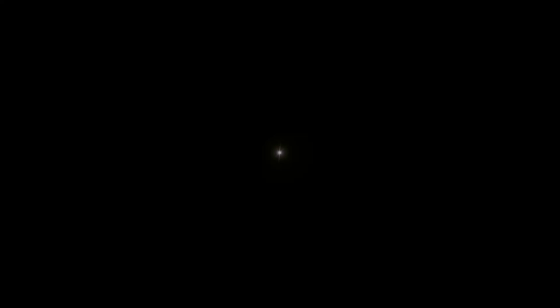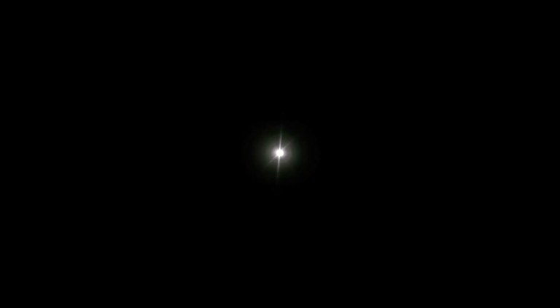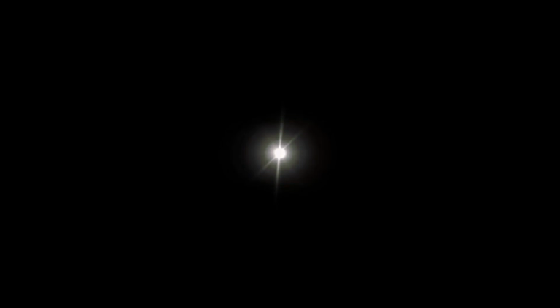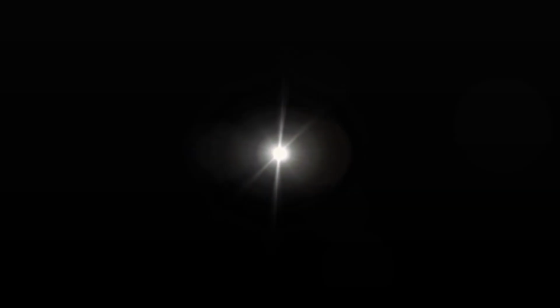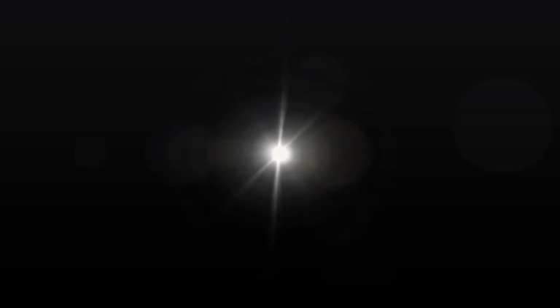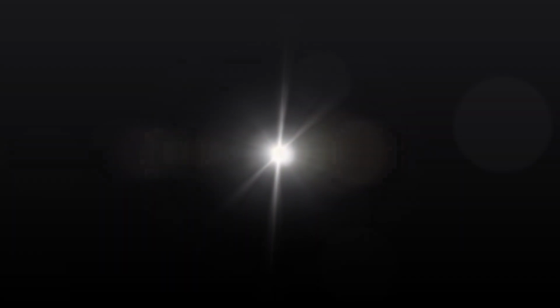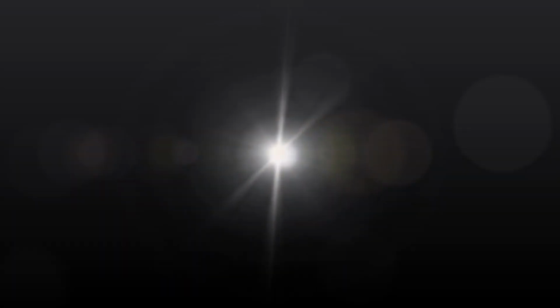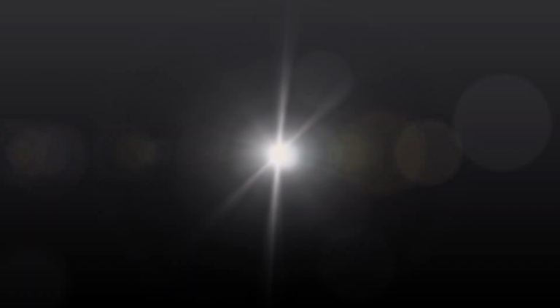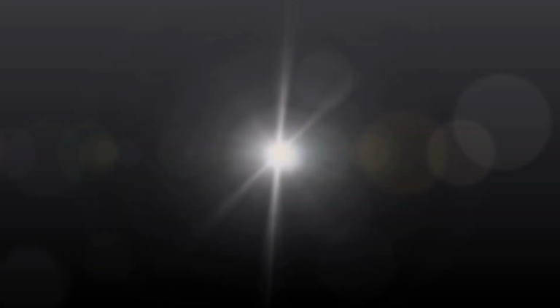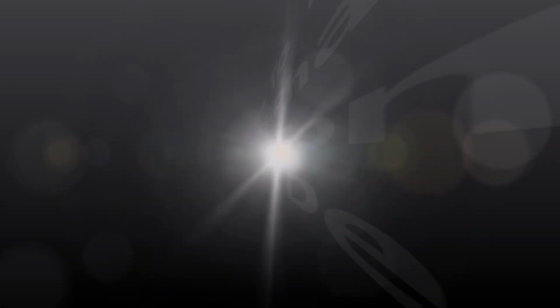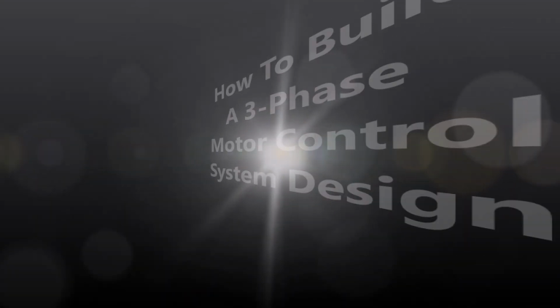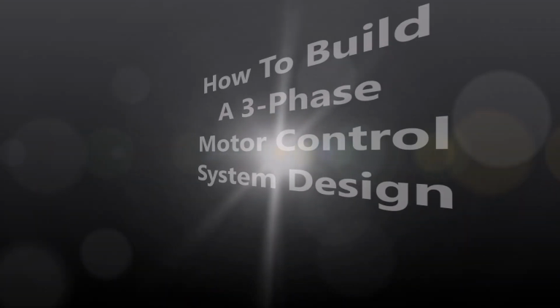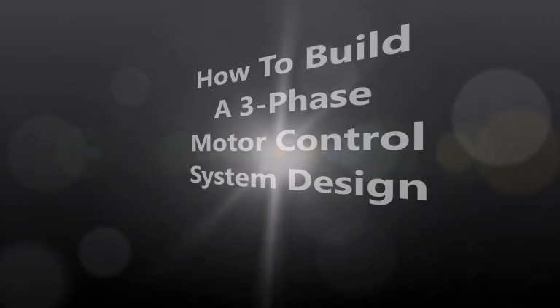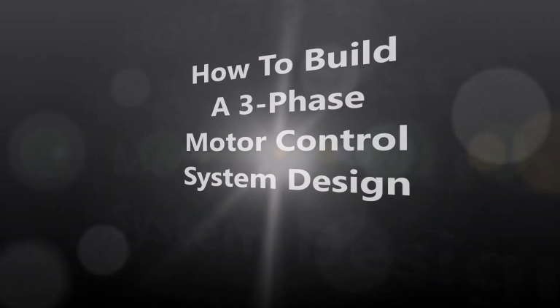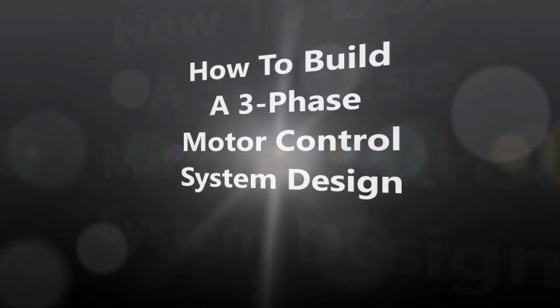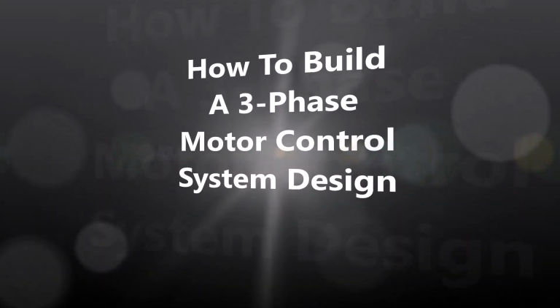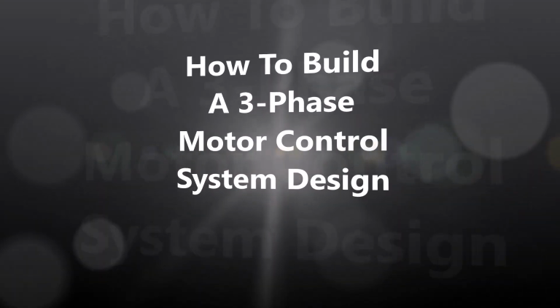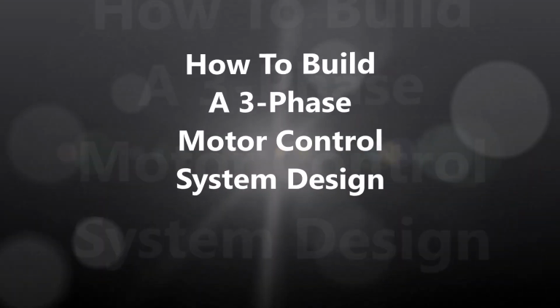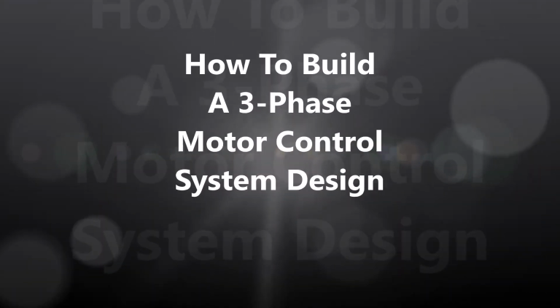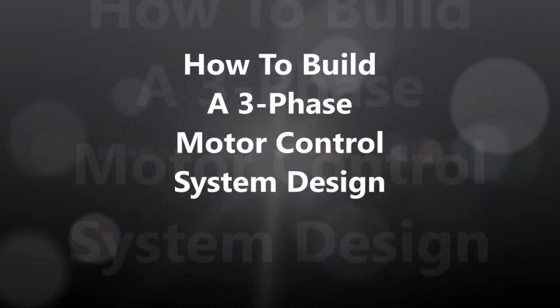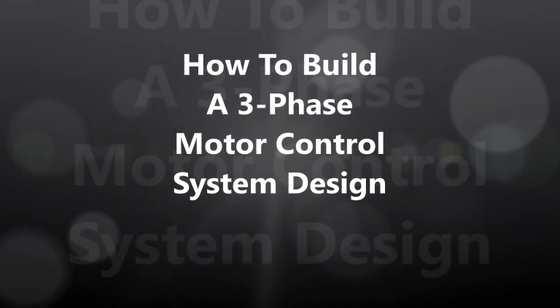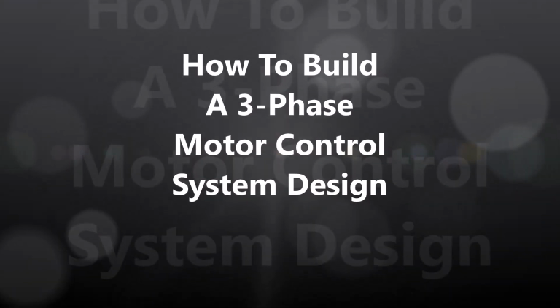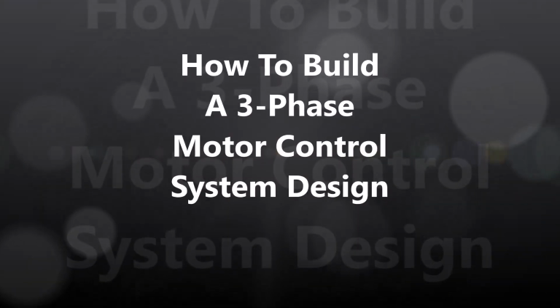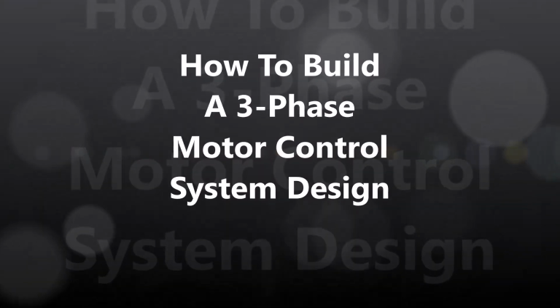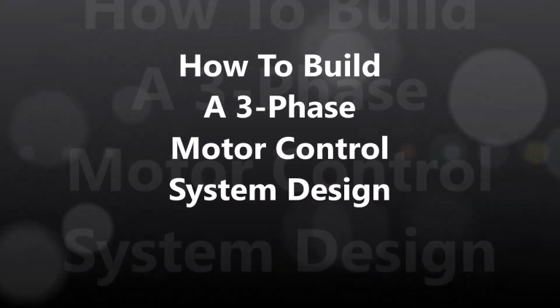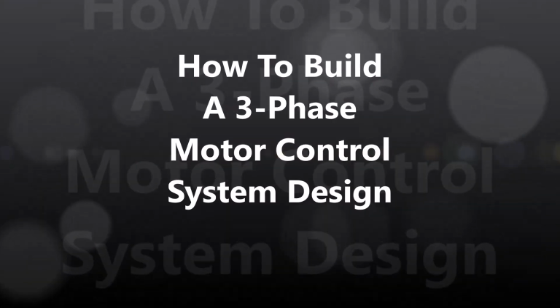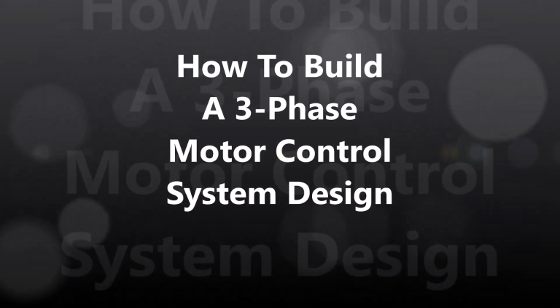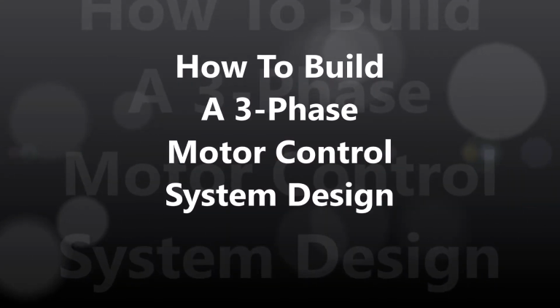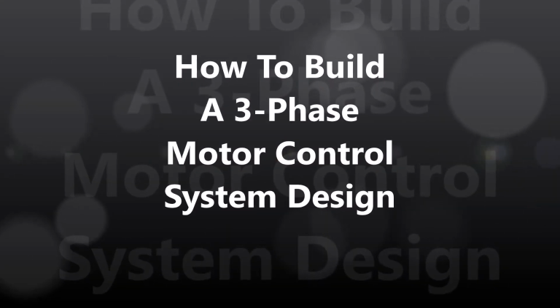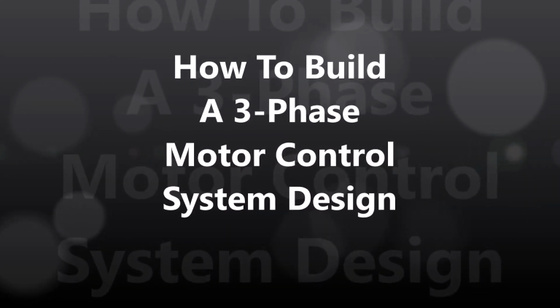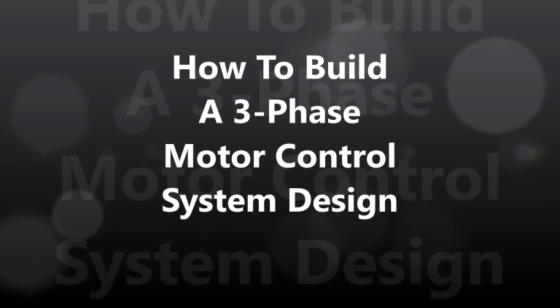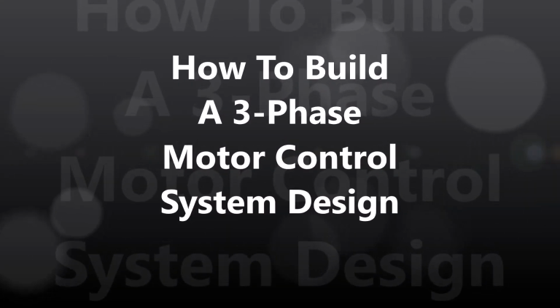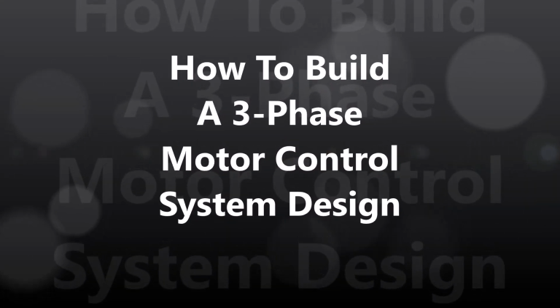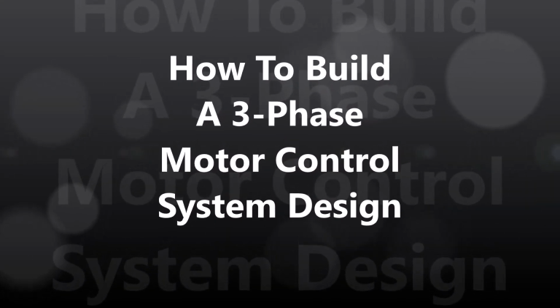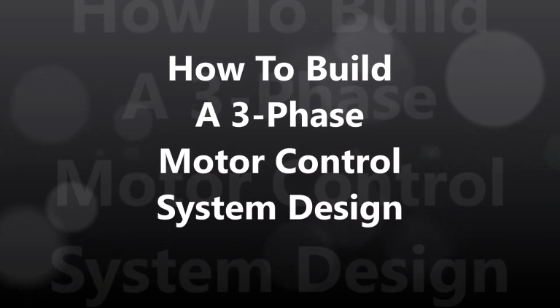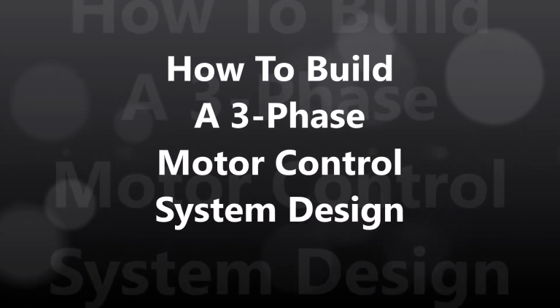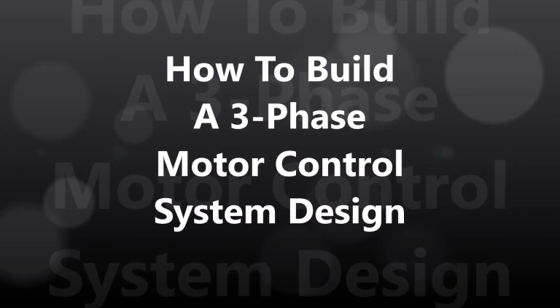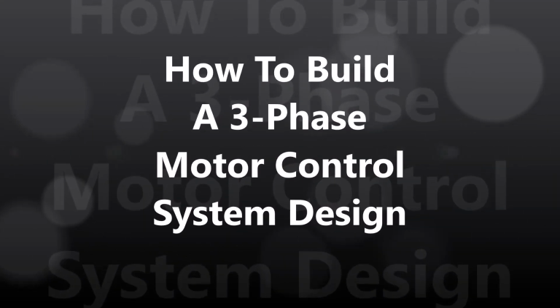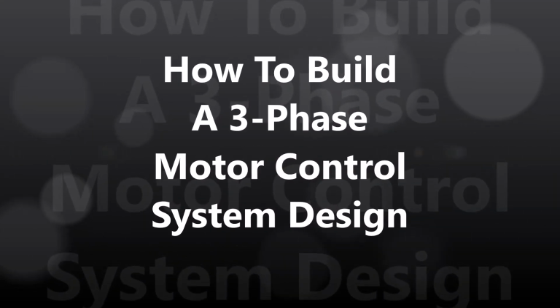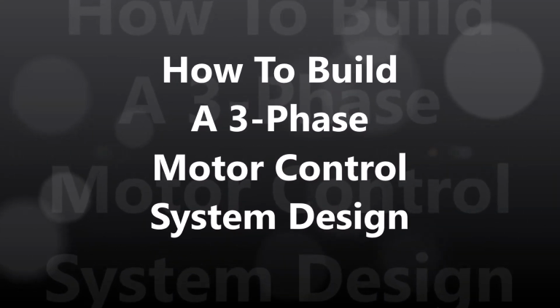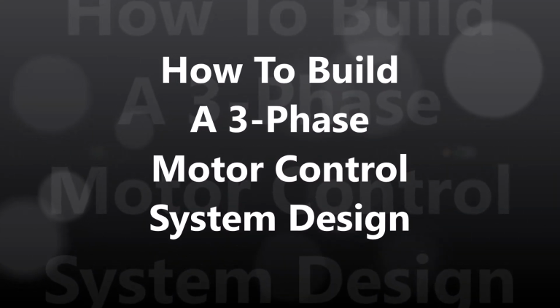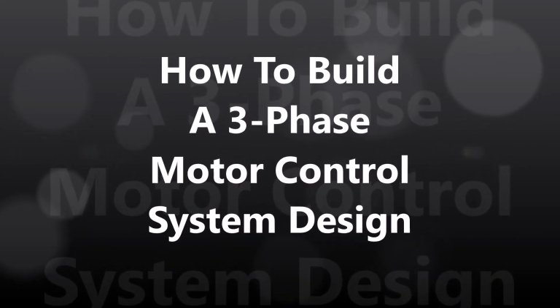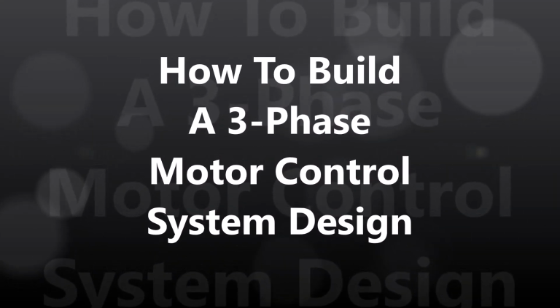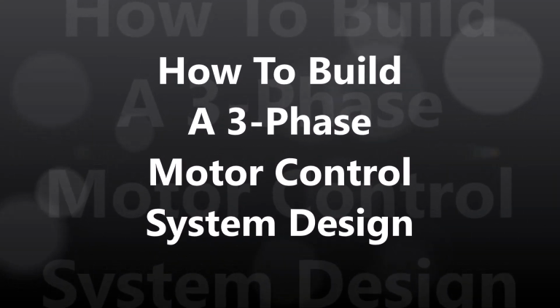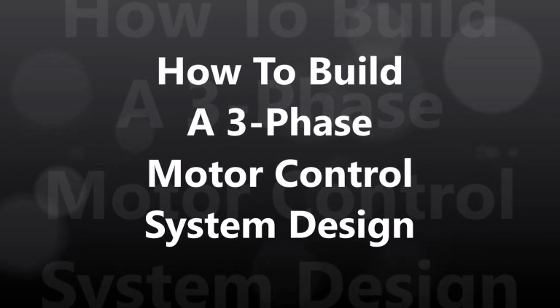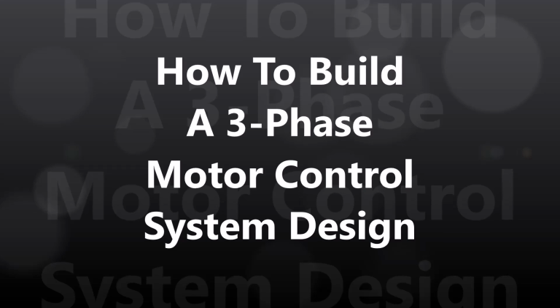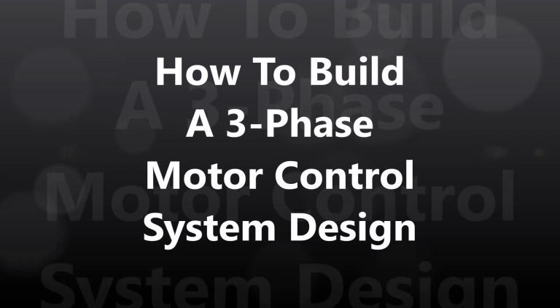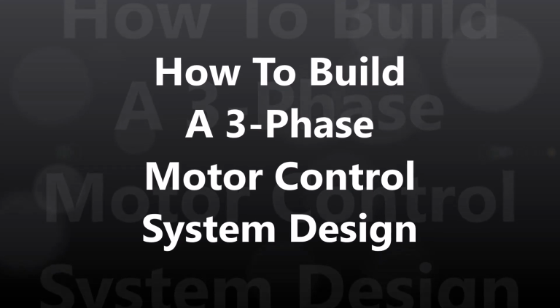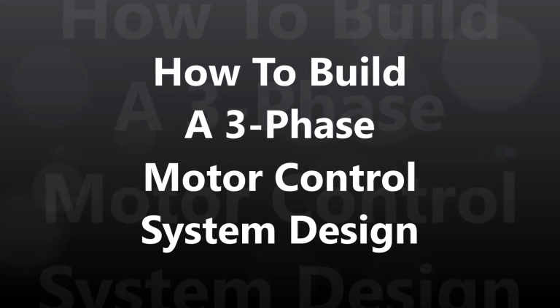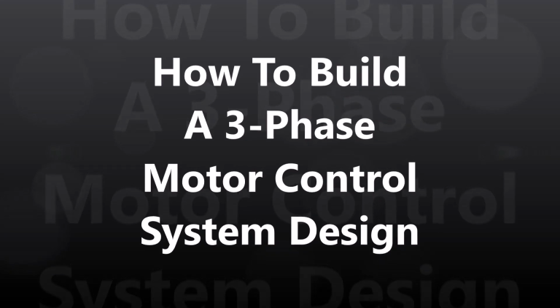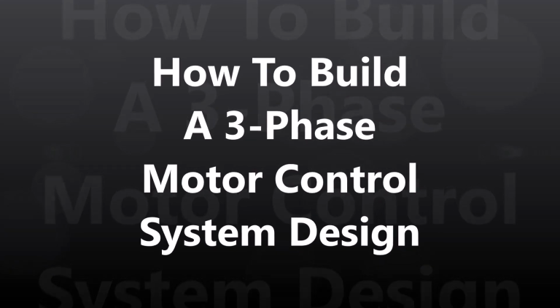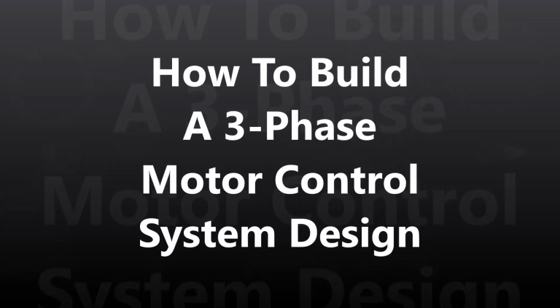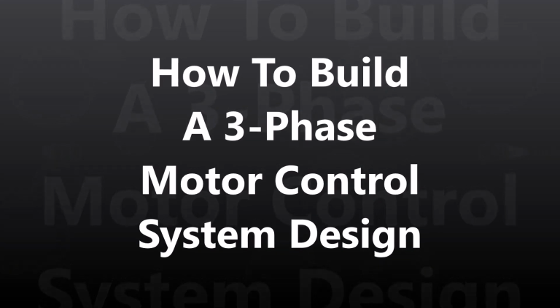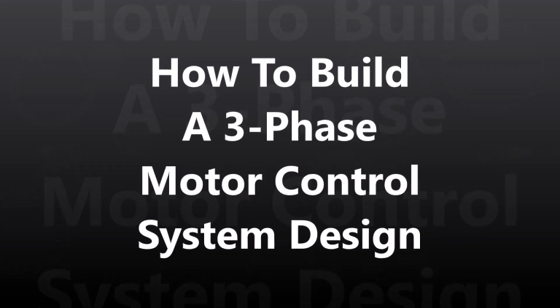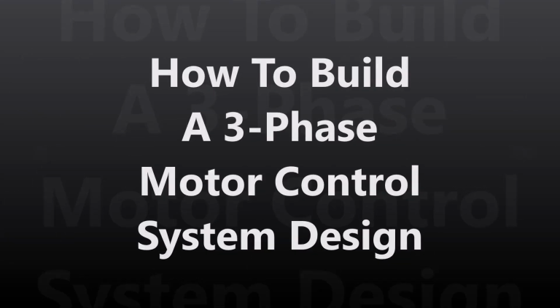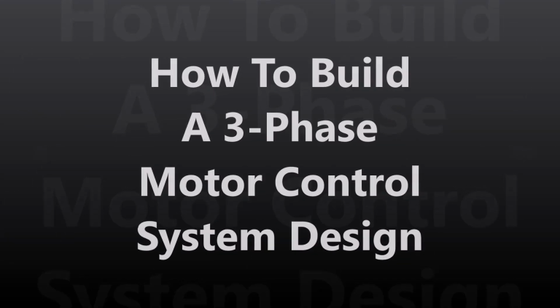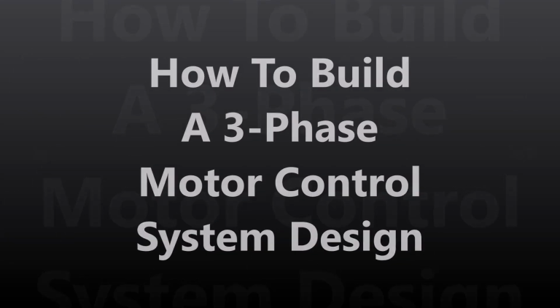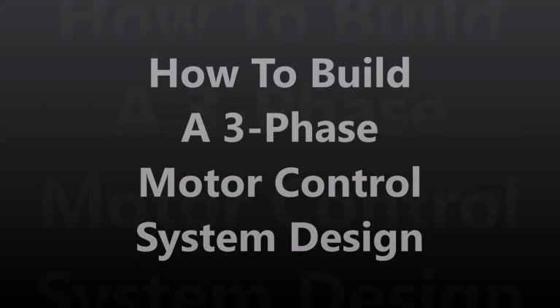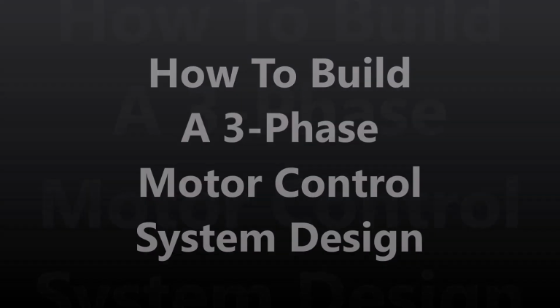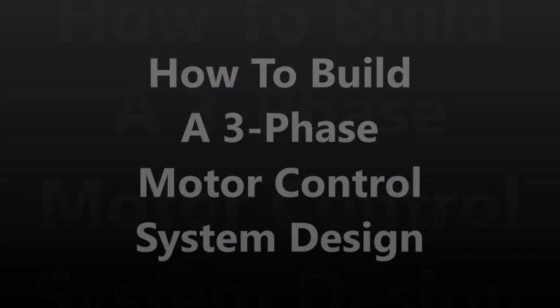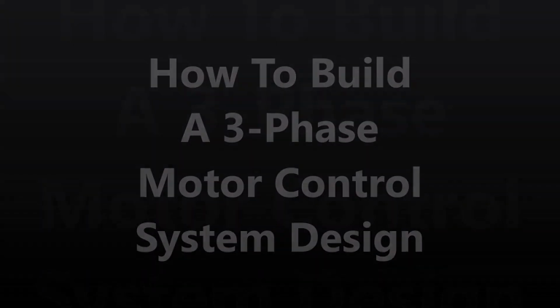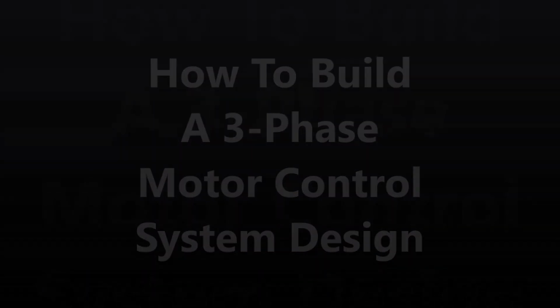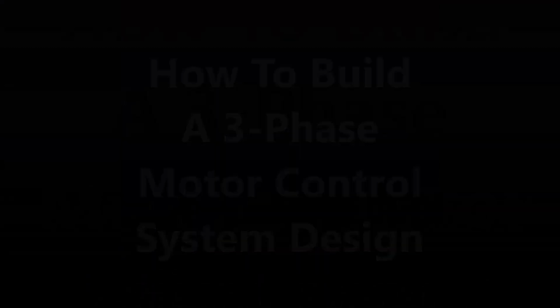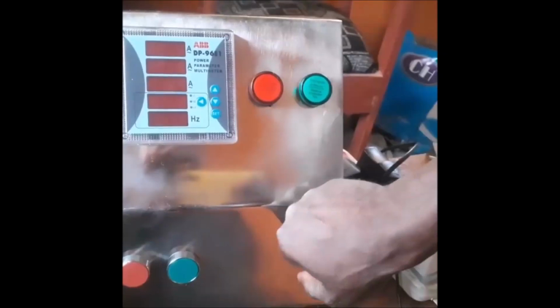Hi there, welcome to another video tutorial. In this video we will design and build a three-phase motor control panel system.